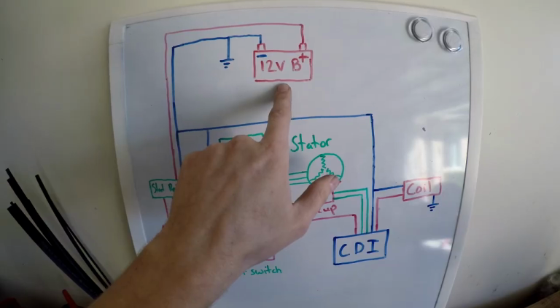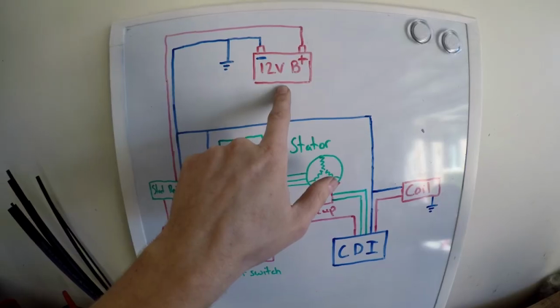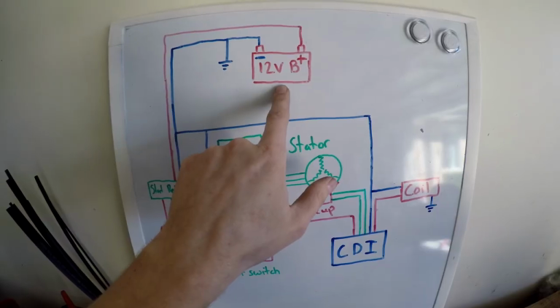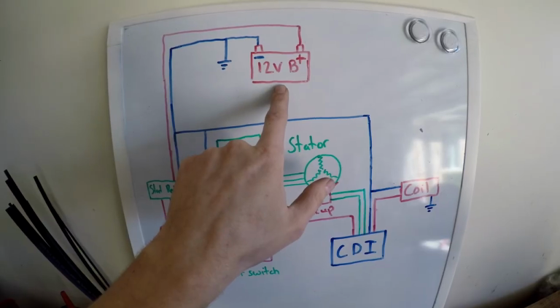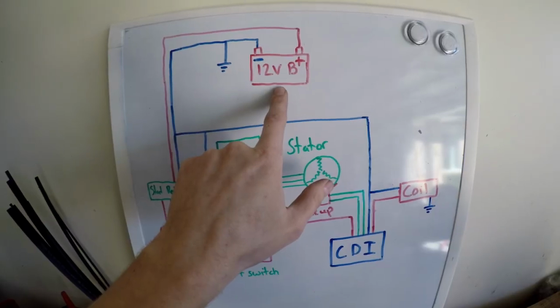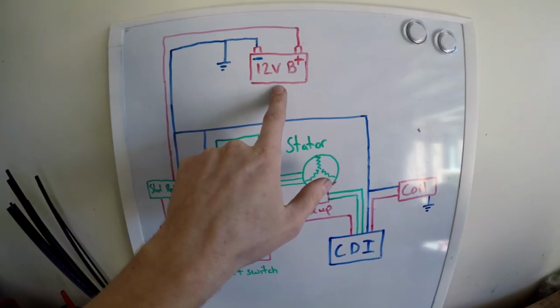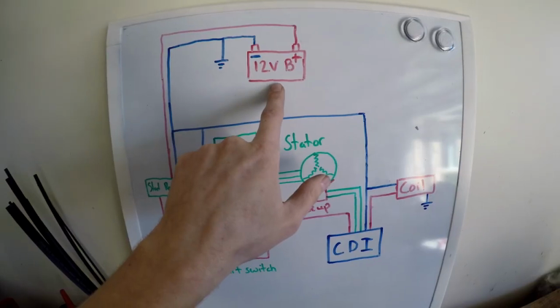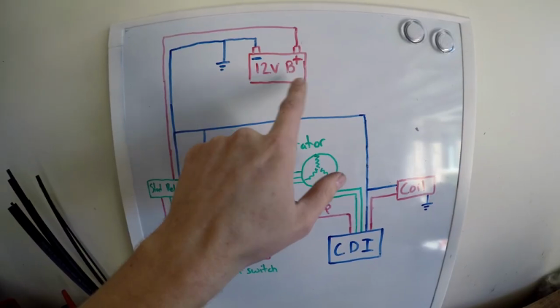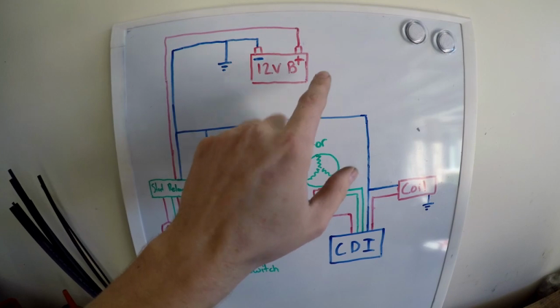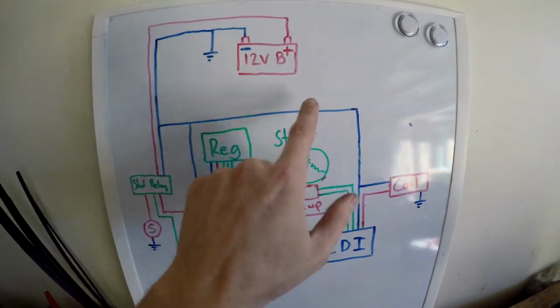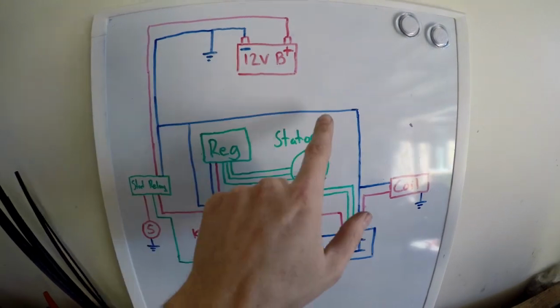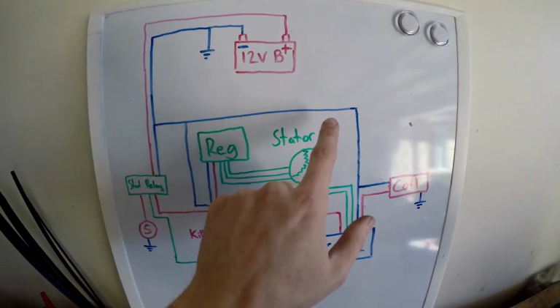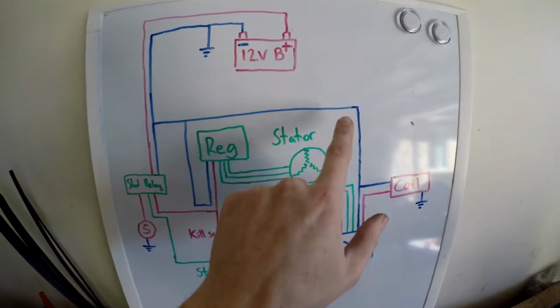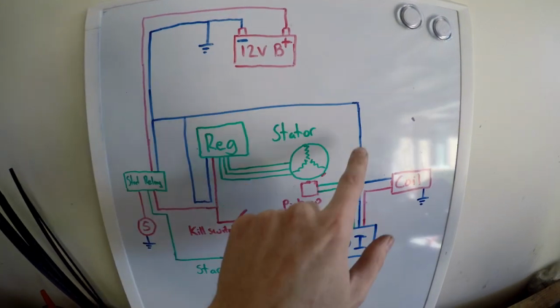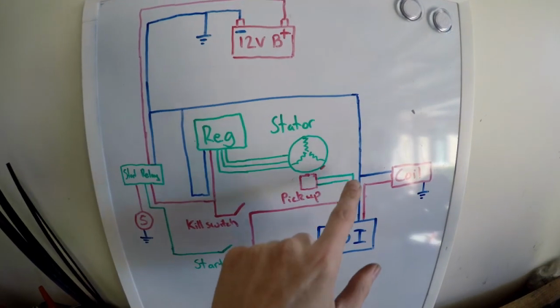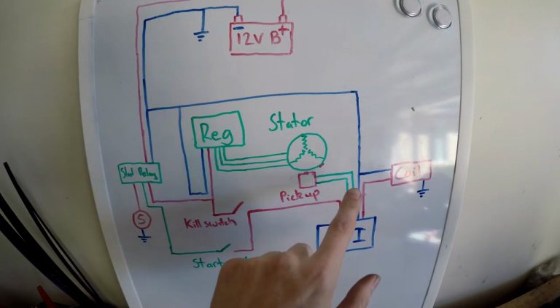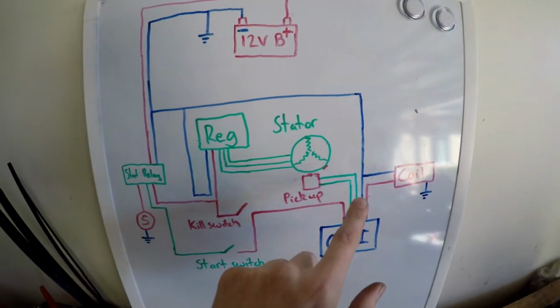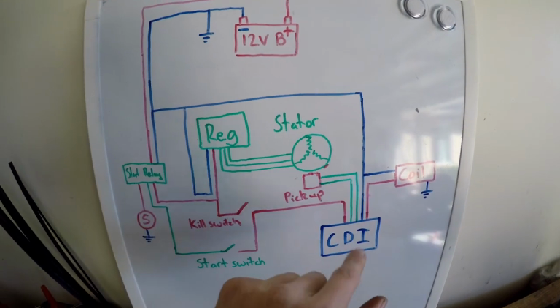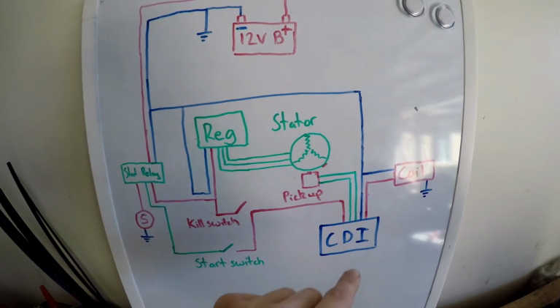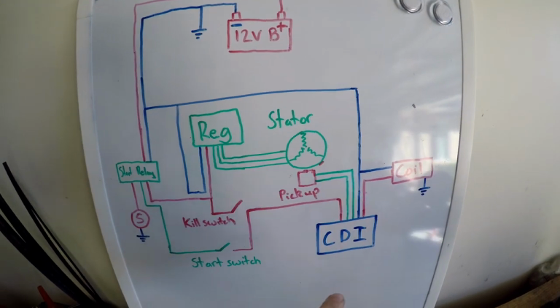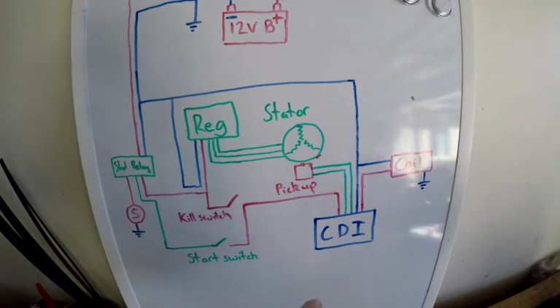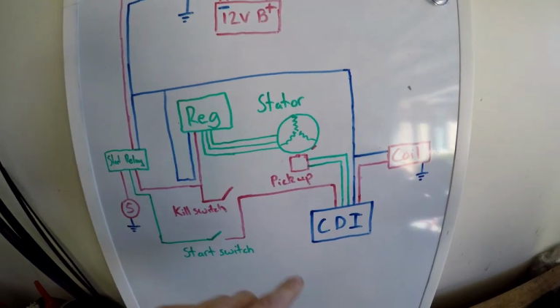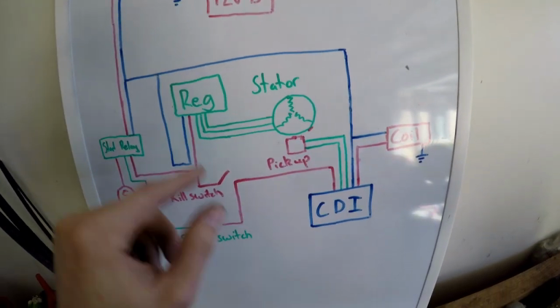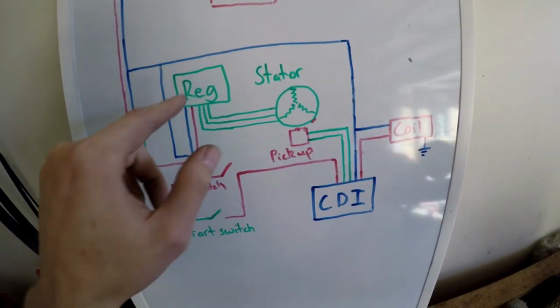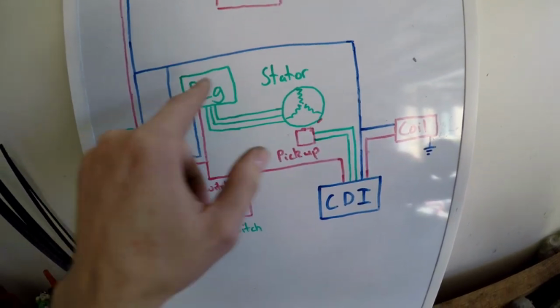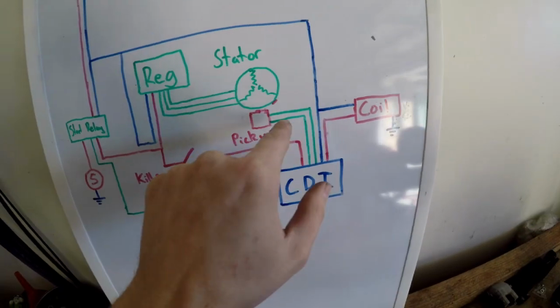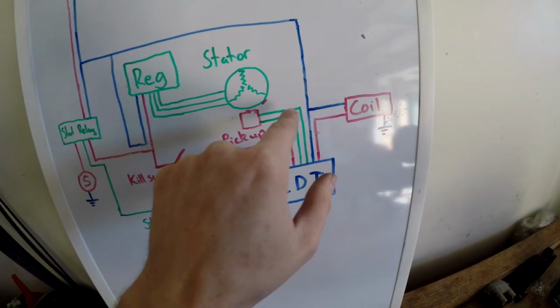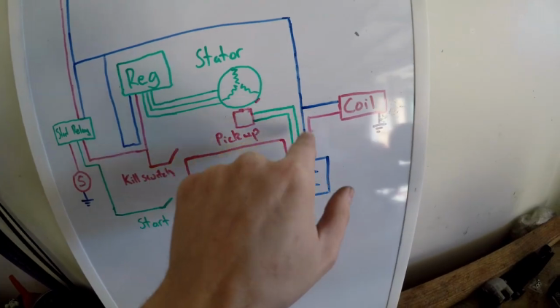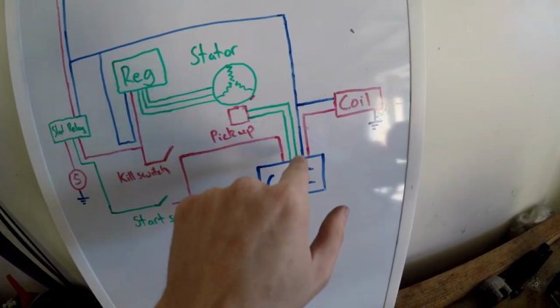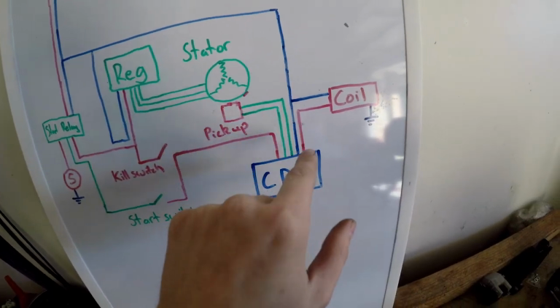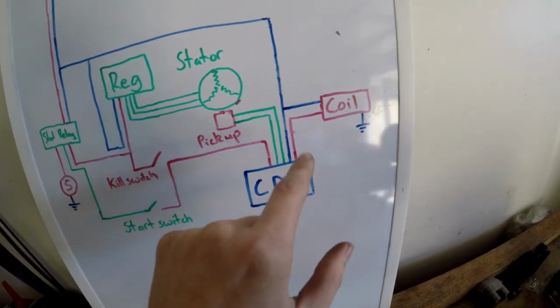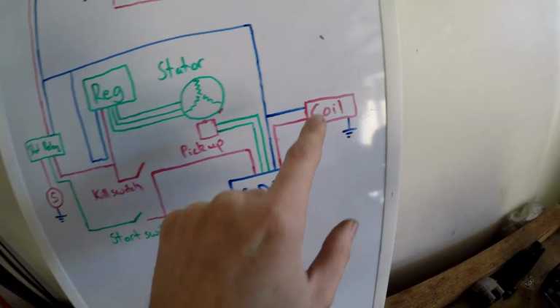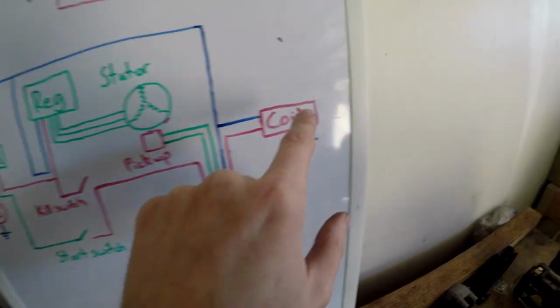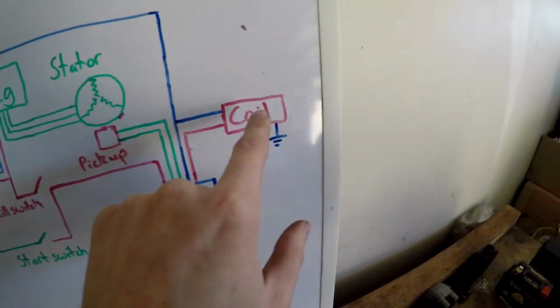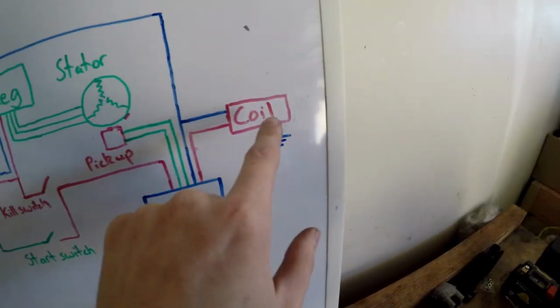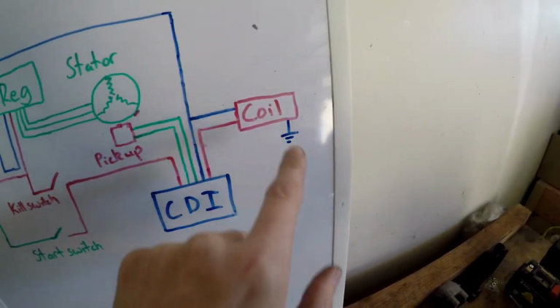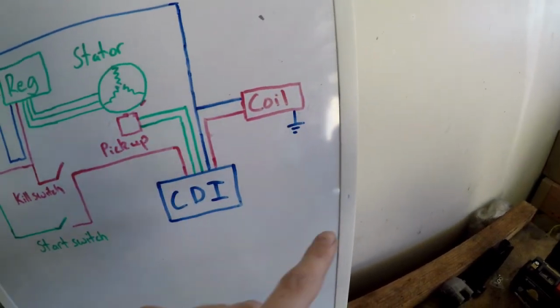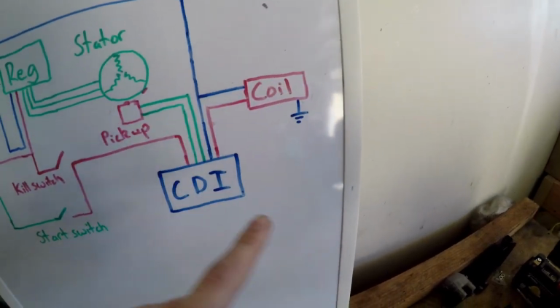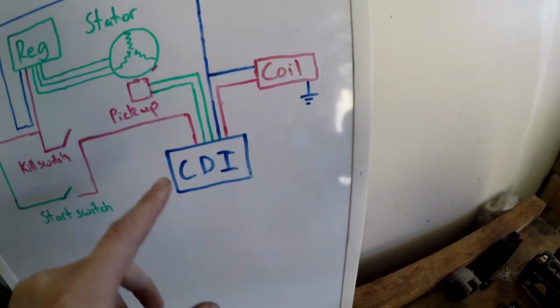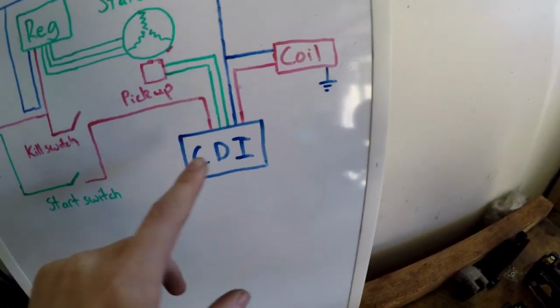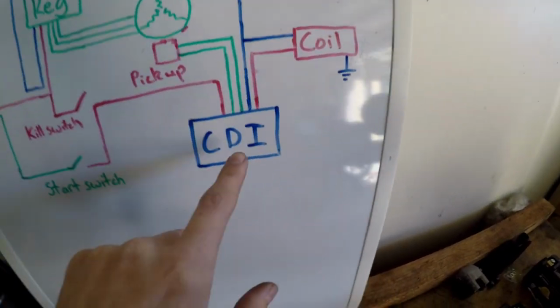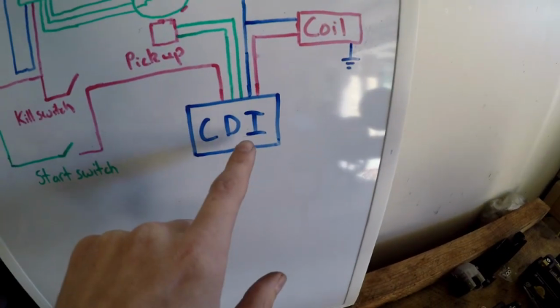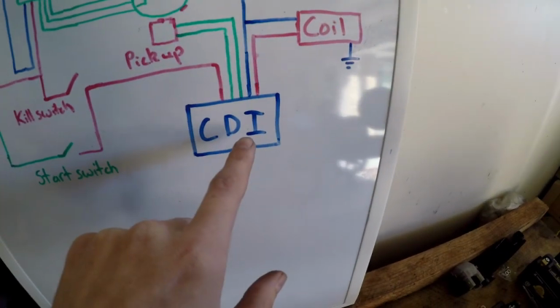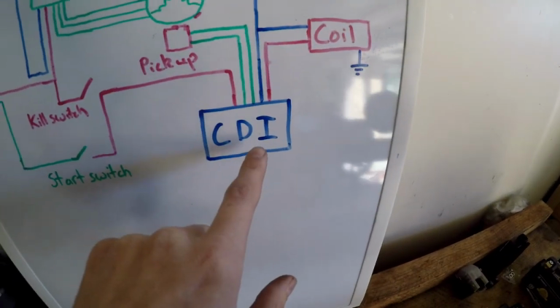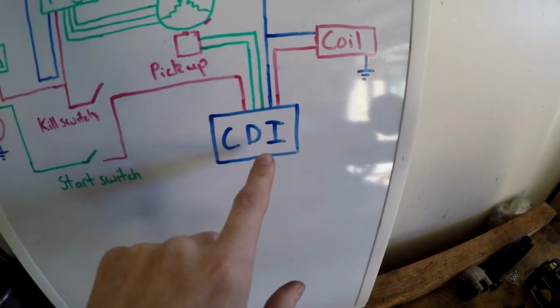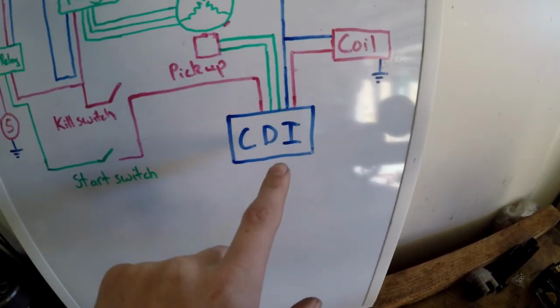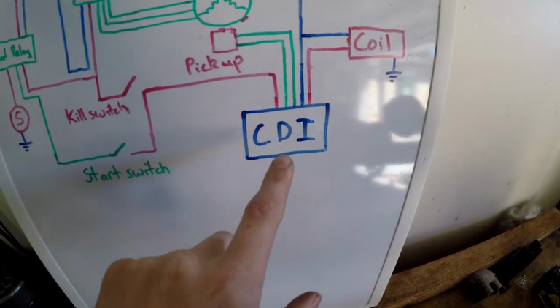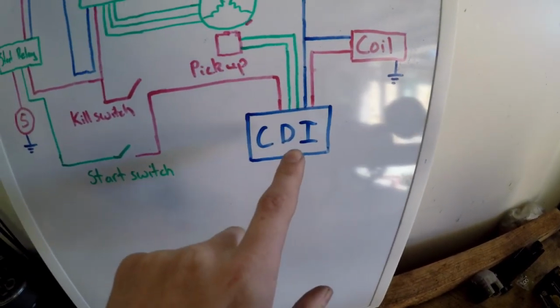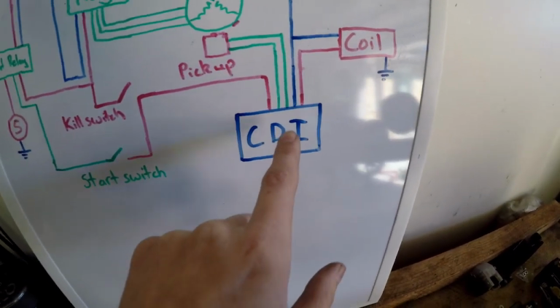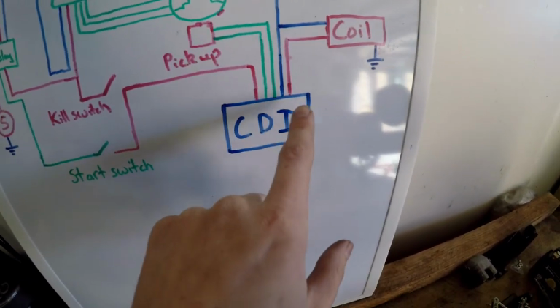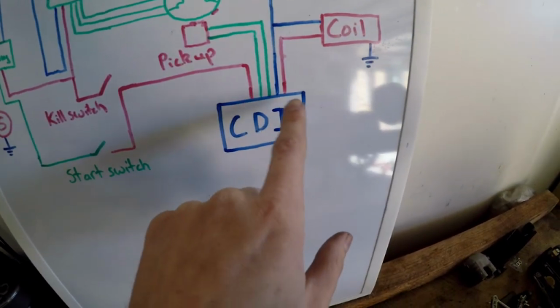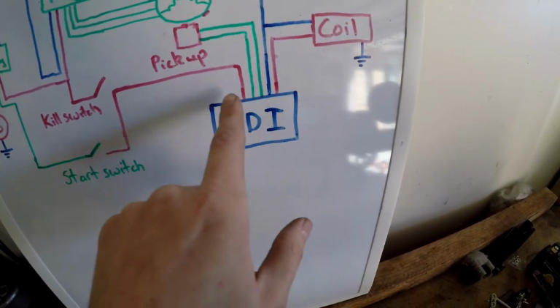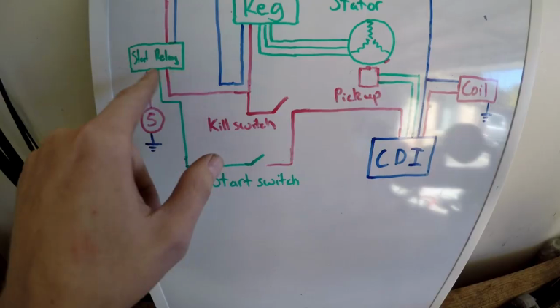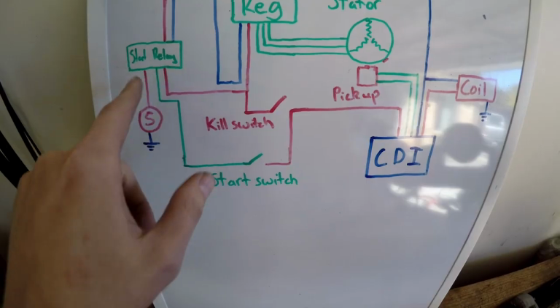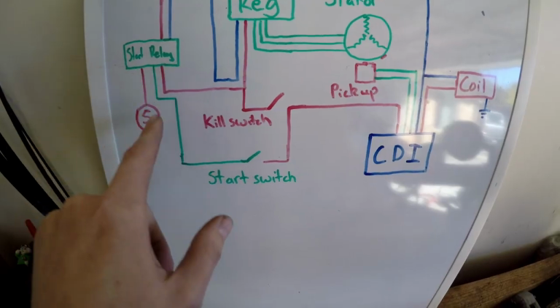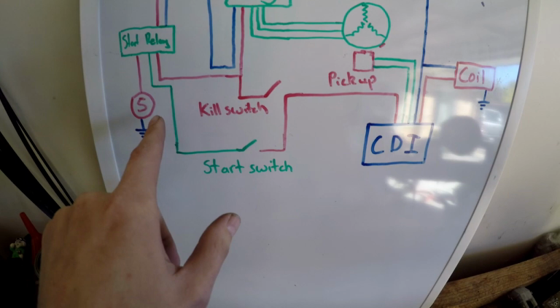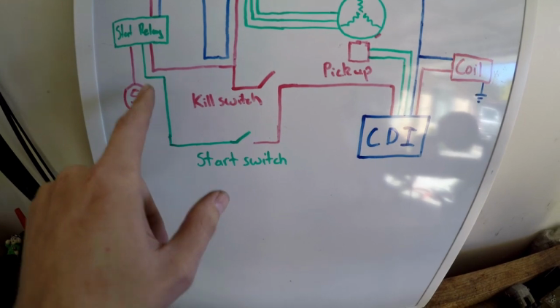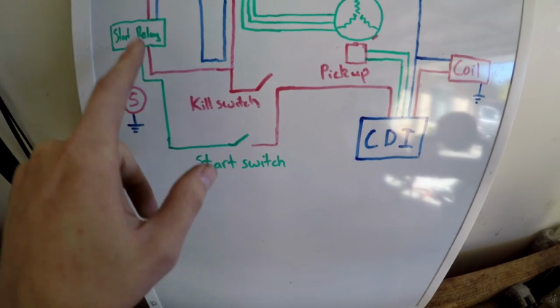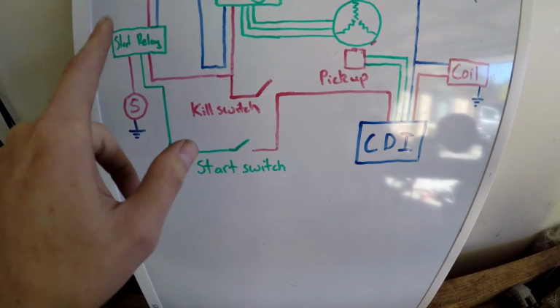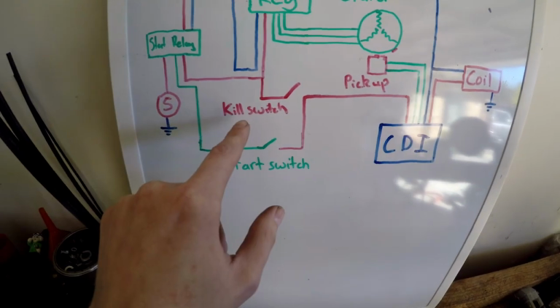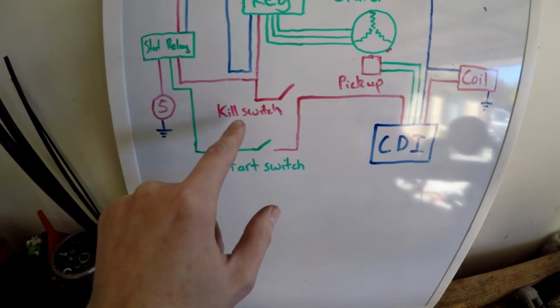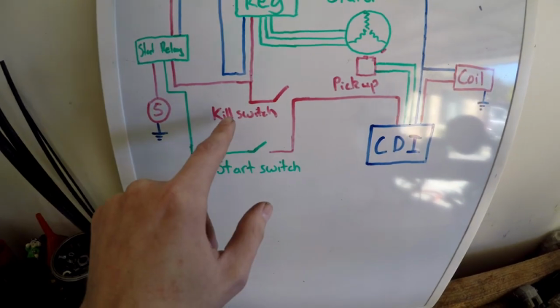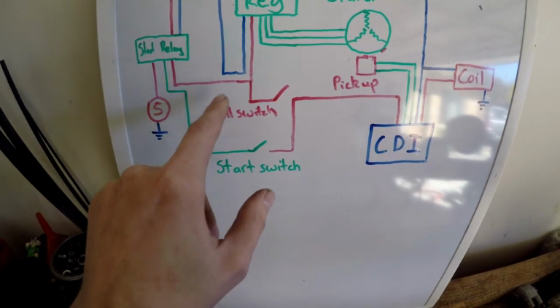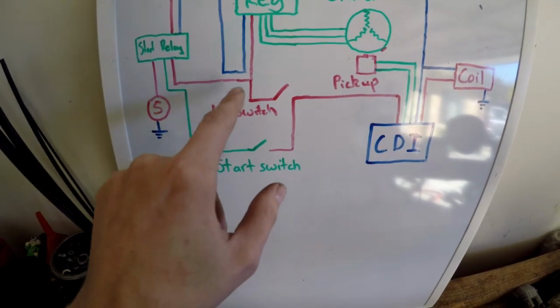So we've got a battery here. The earth circuit is the dark blue, then charging, next pickup, coil, CDI, starter relay, and starter motor.